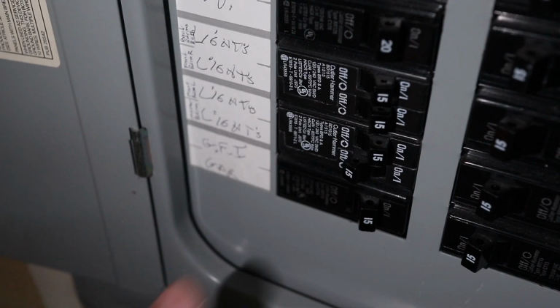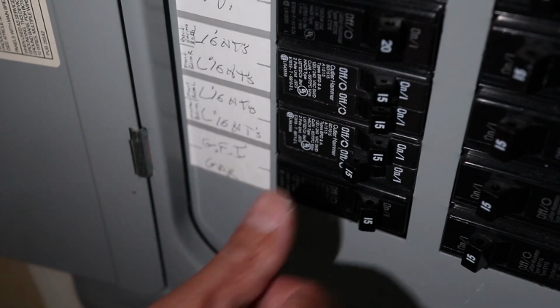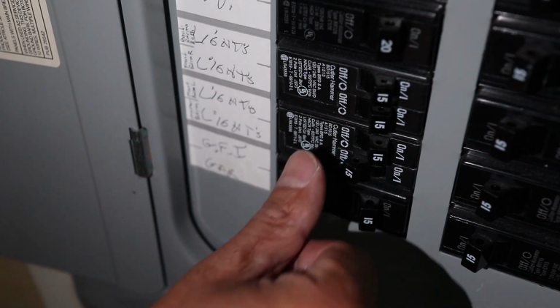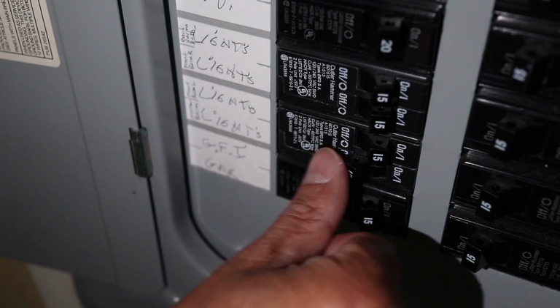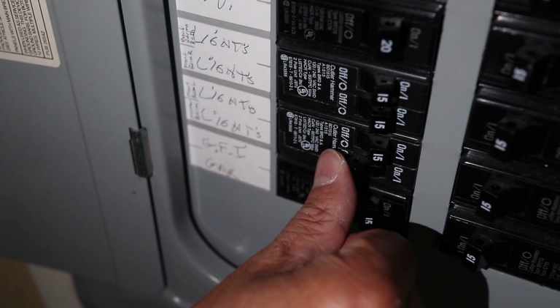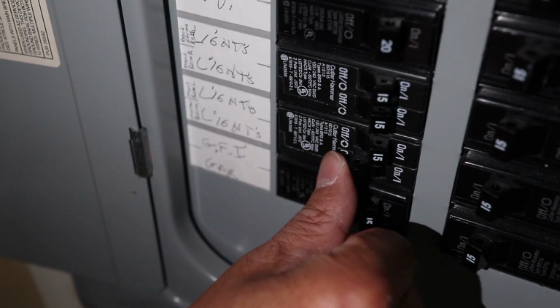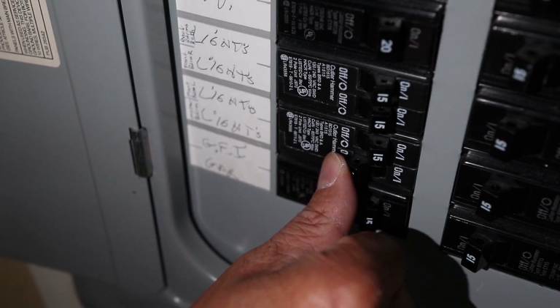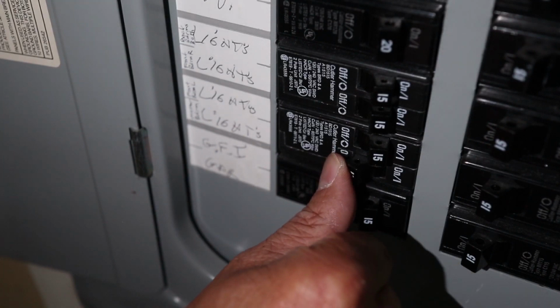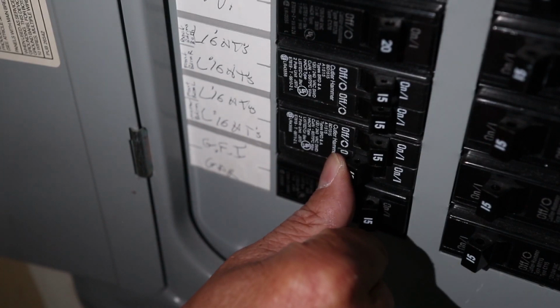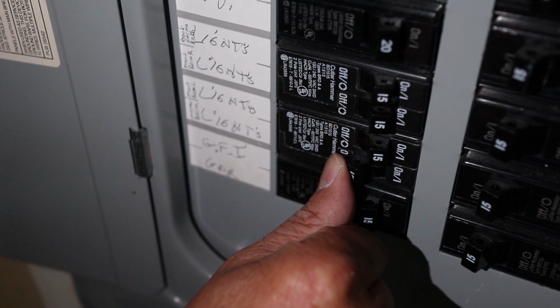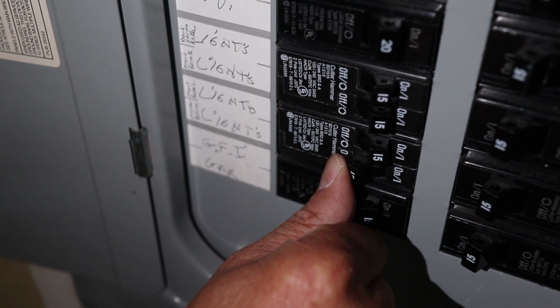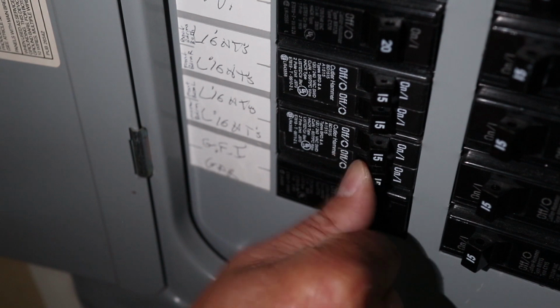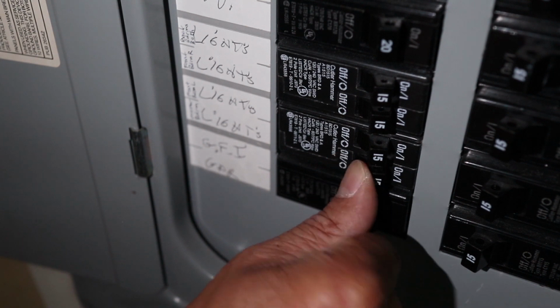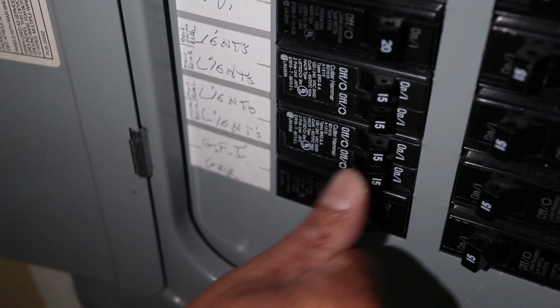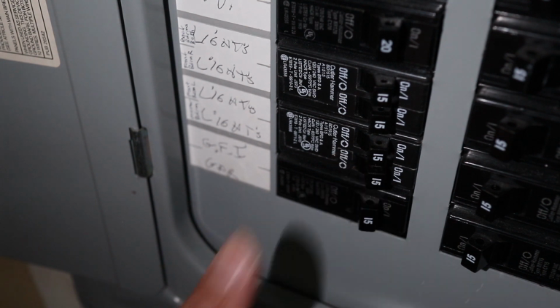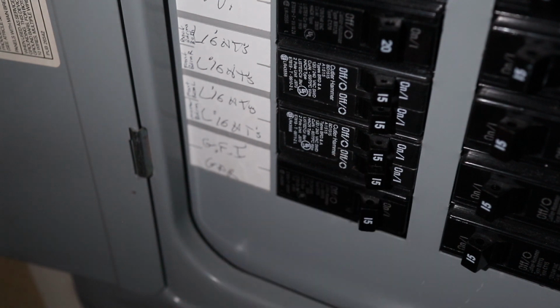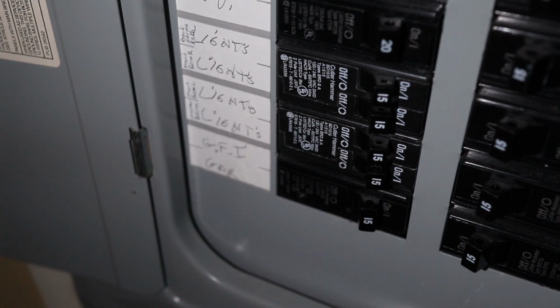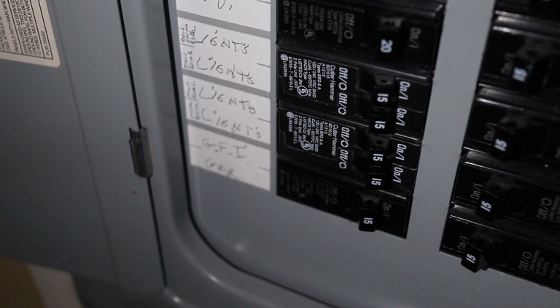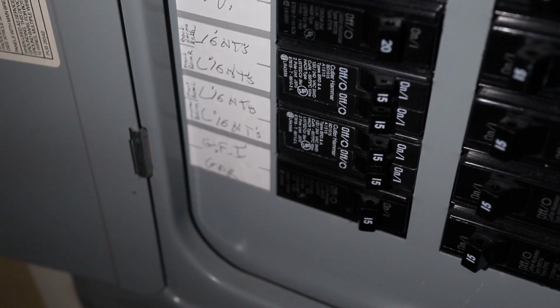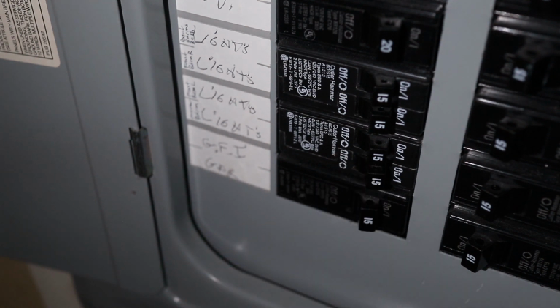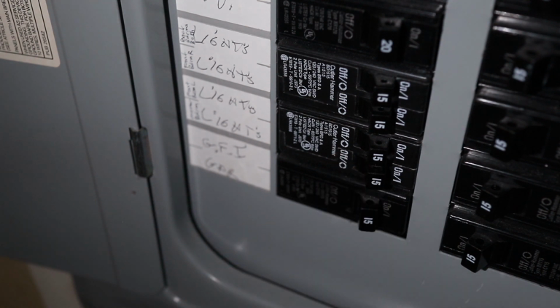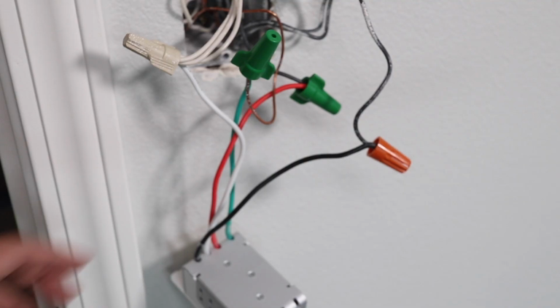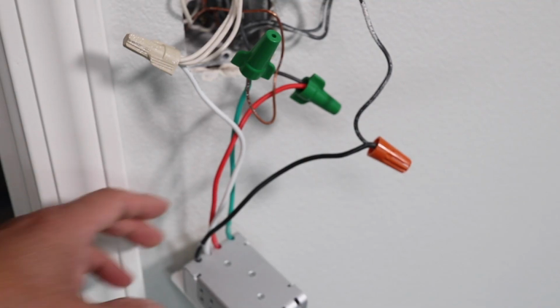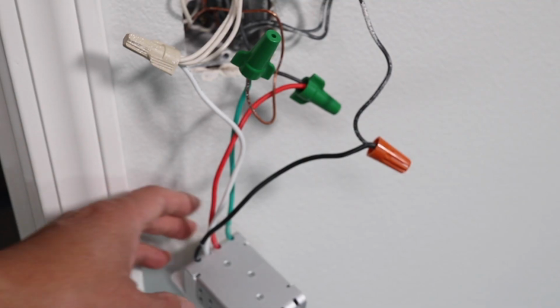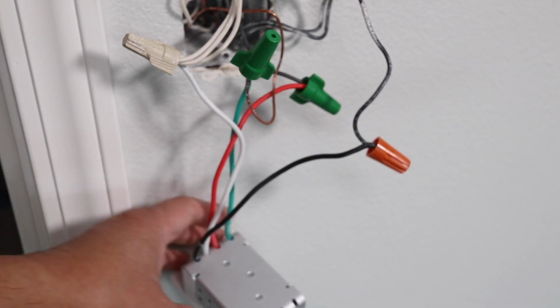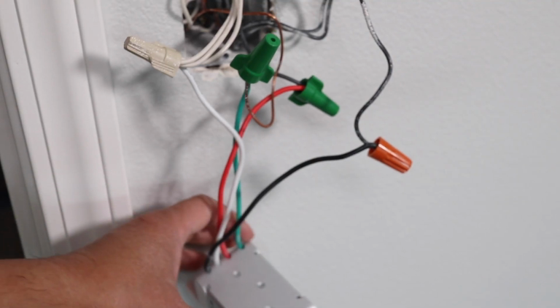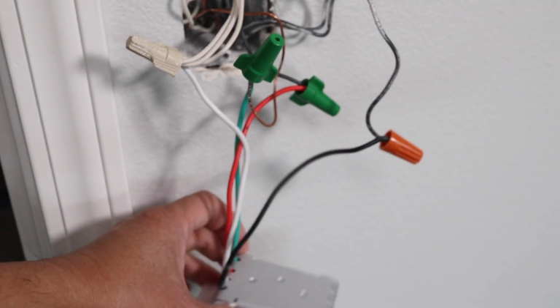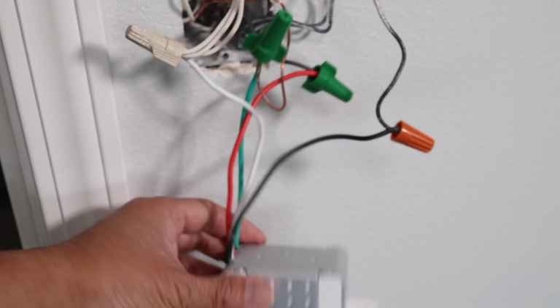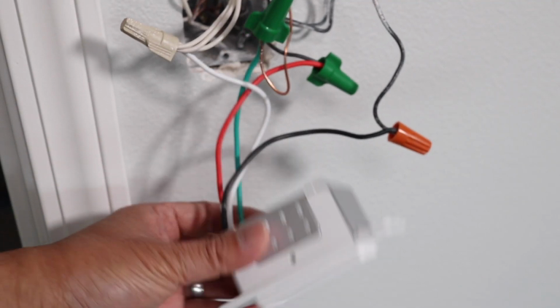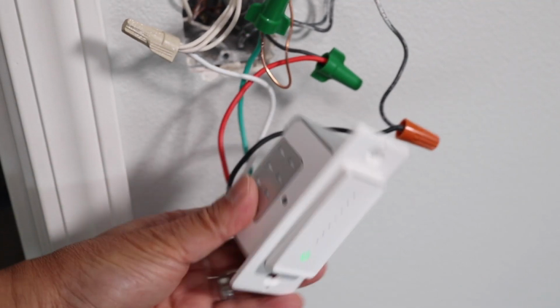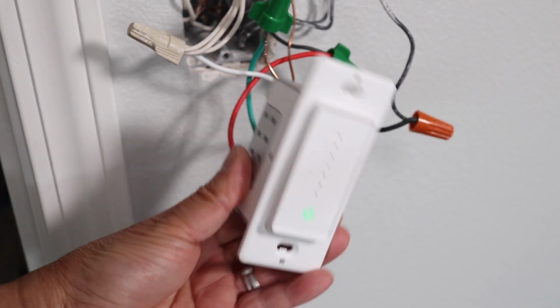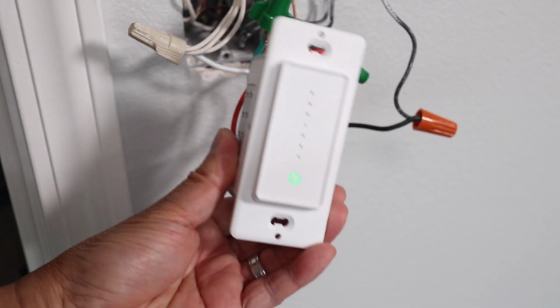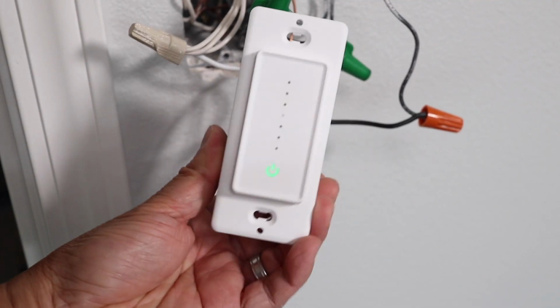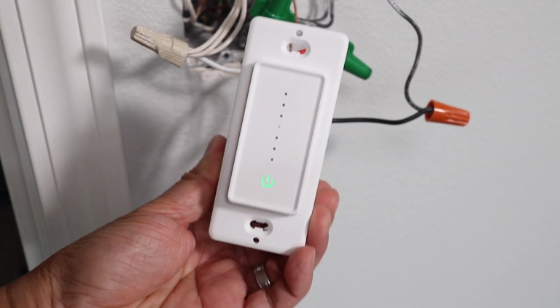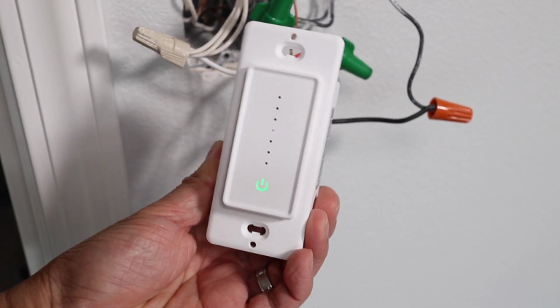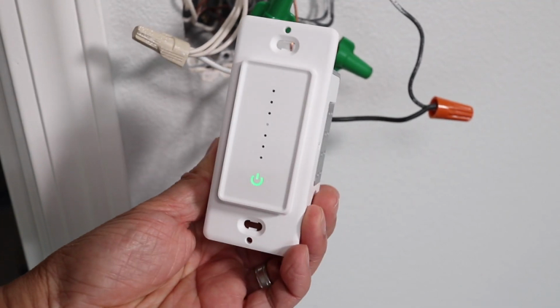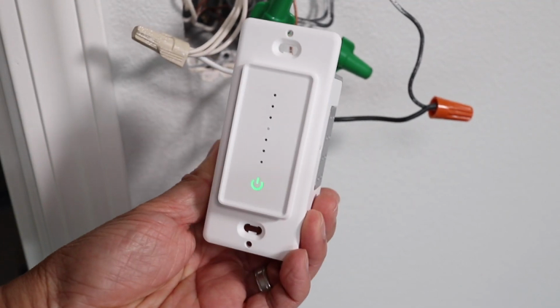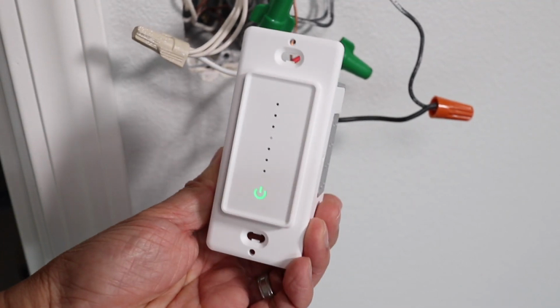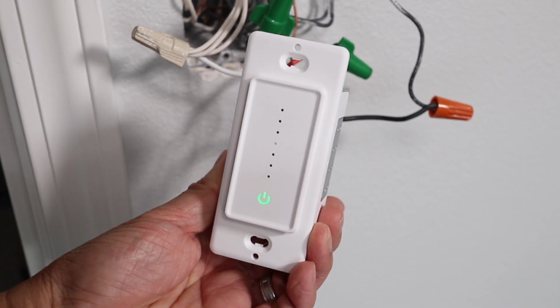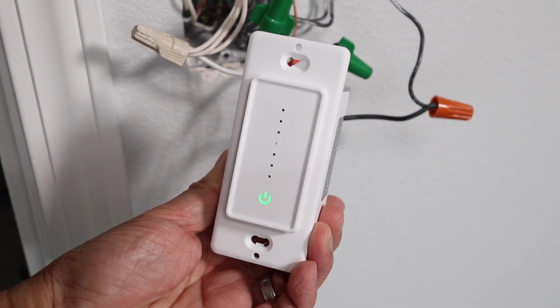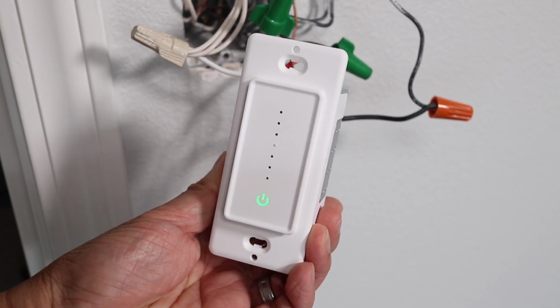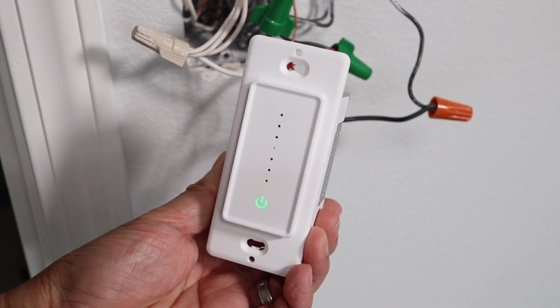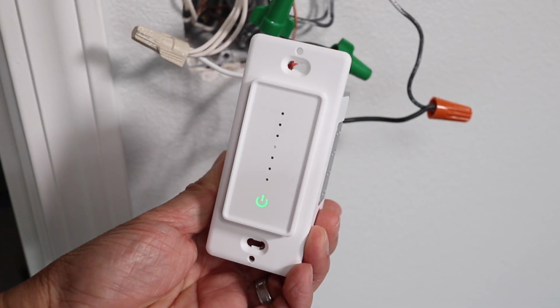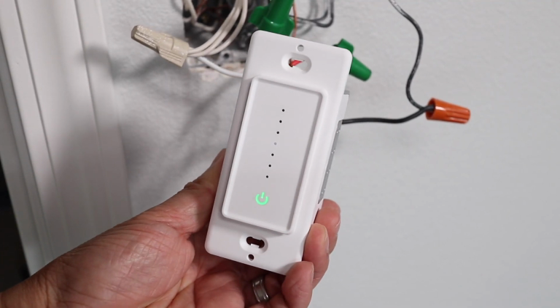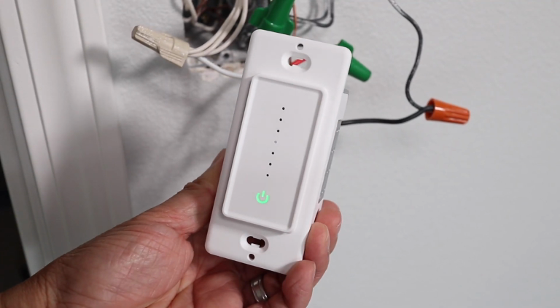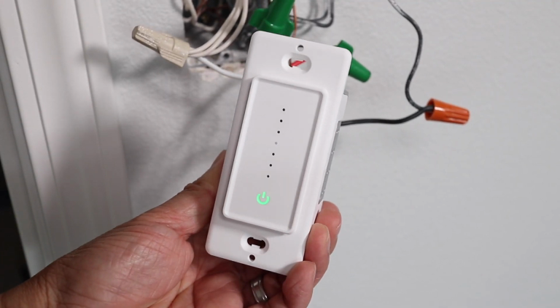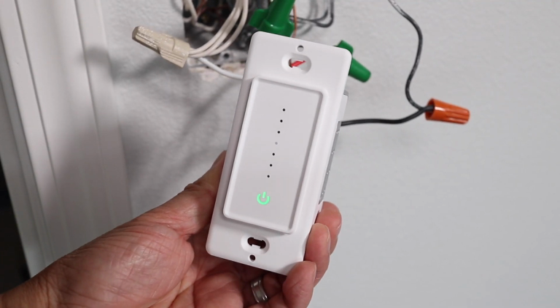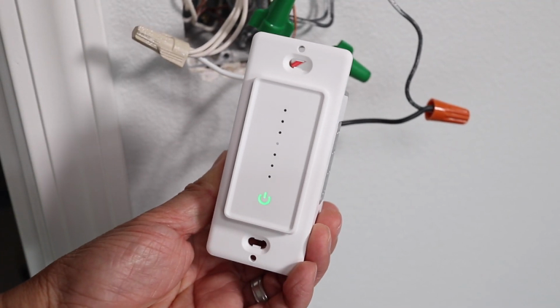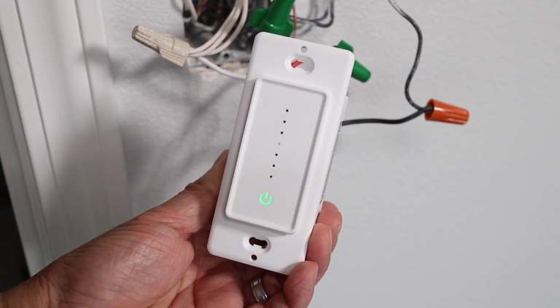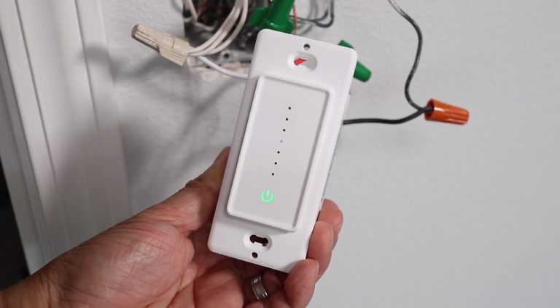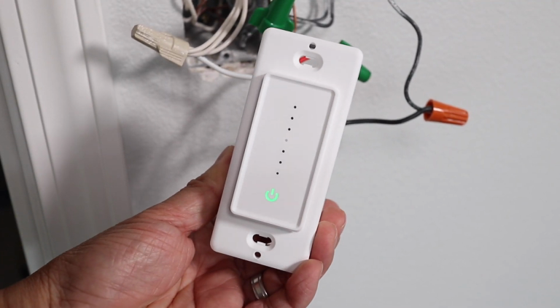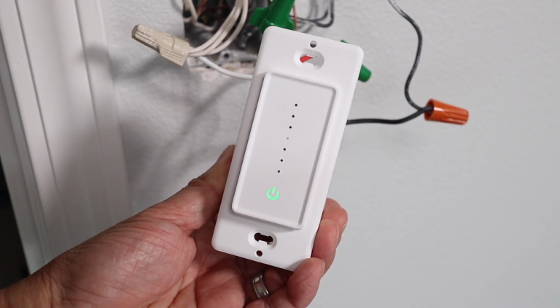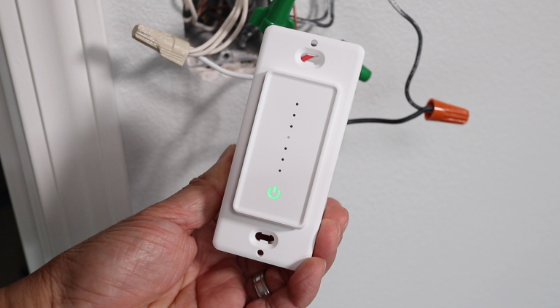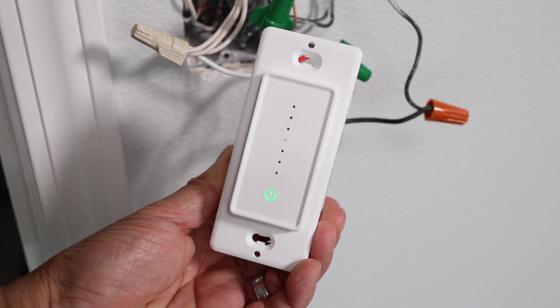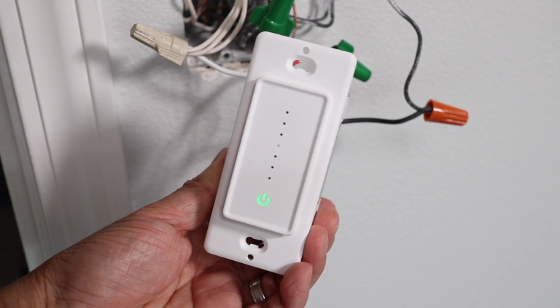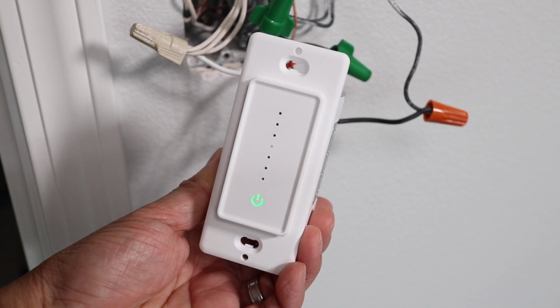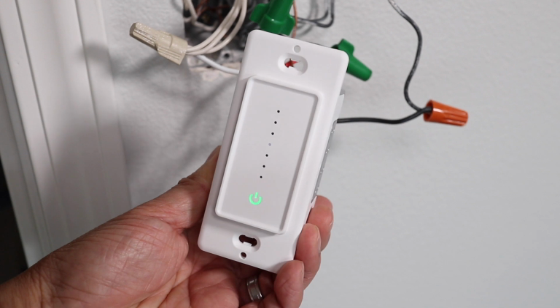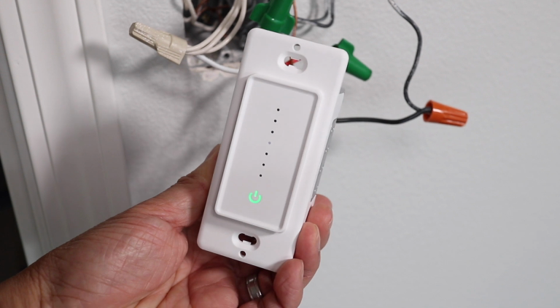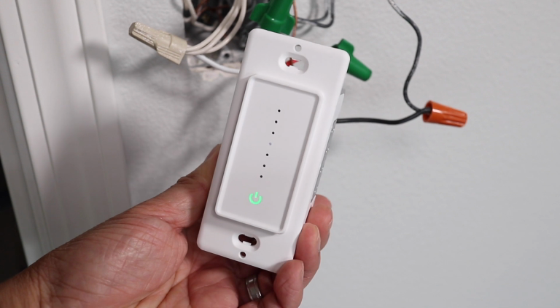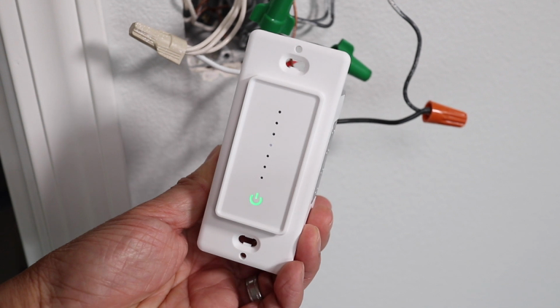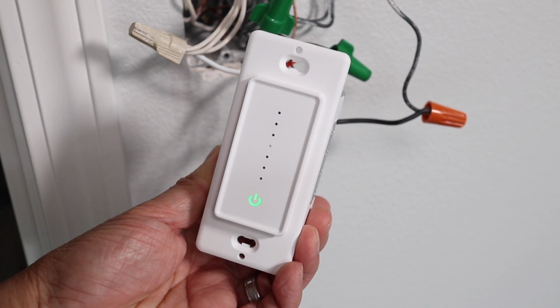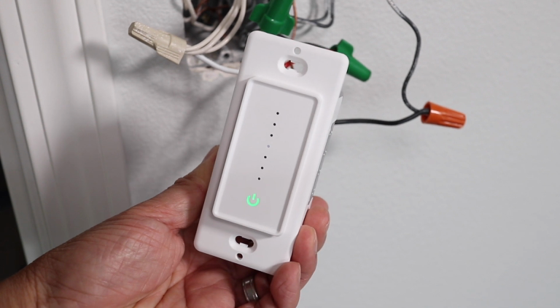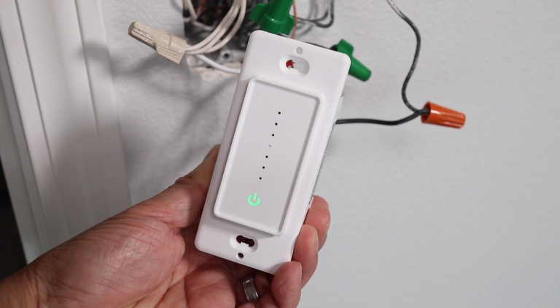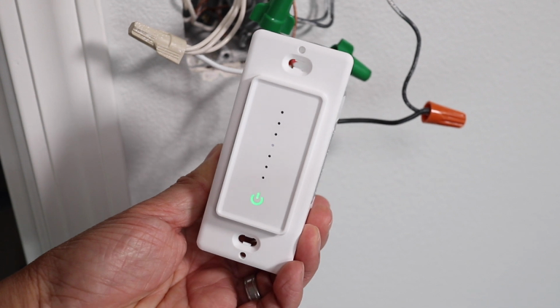Once all the wires are connected, I can turn the power back on in this room. And here I can see that the LEDs are lit up and the switch is fully functional.